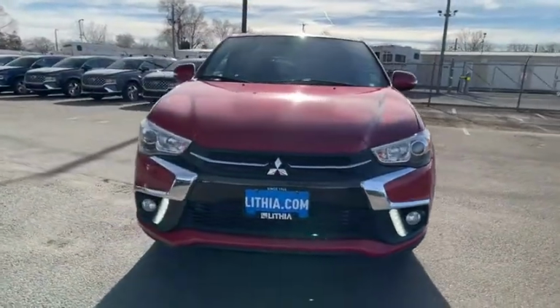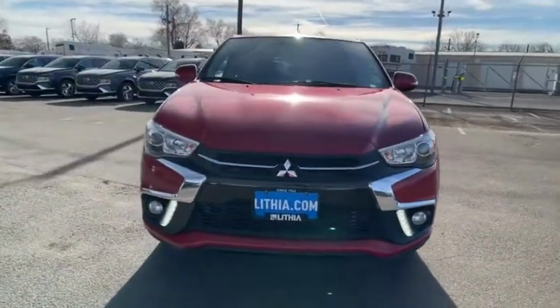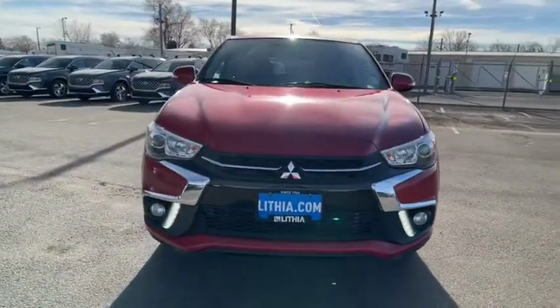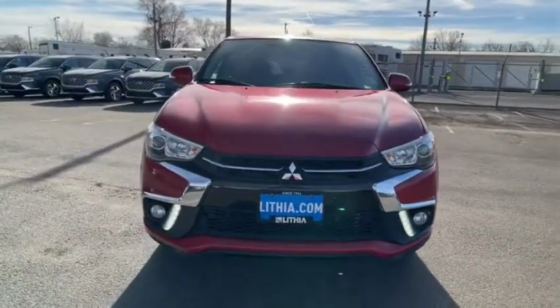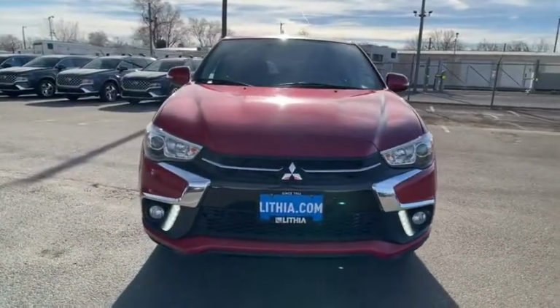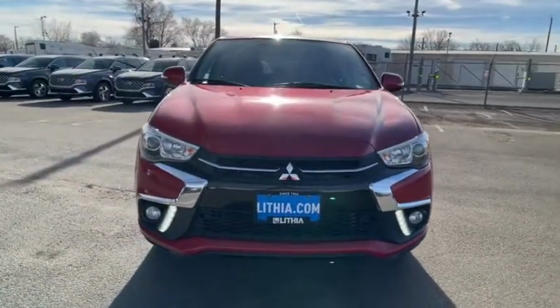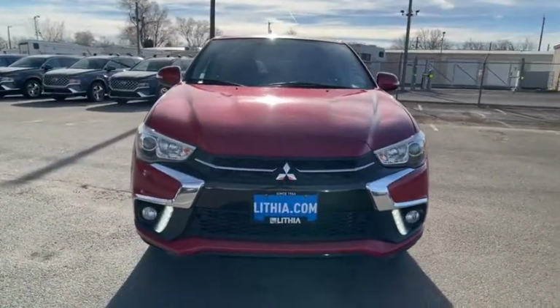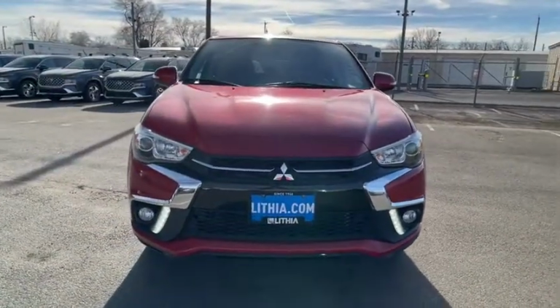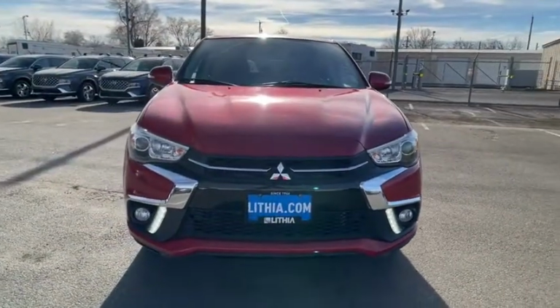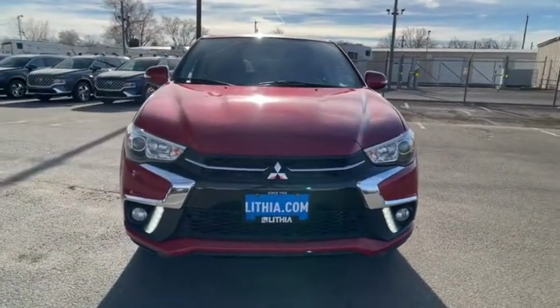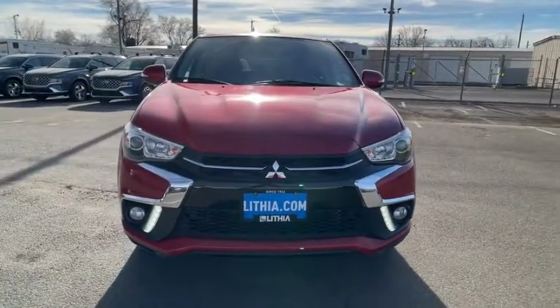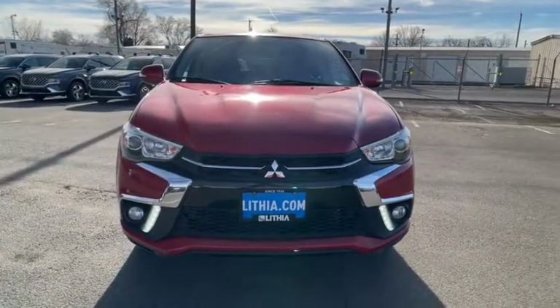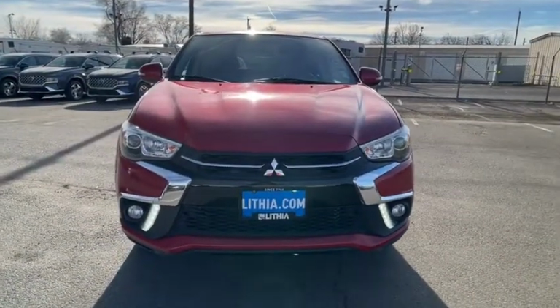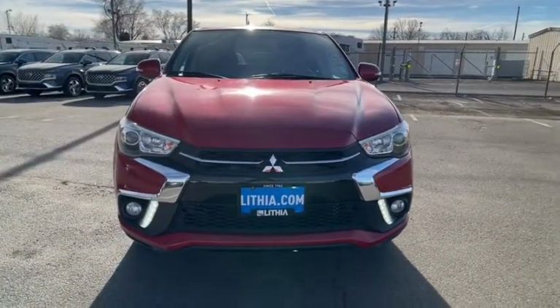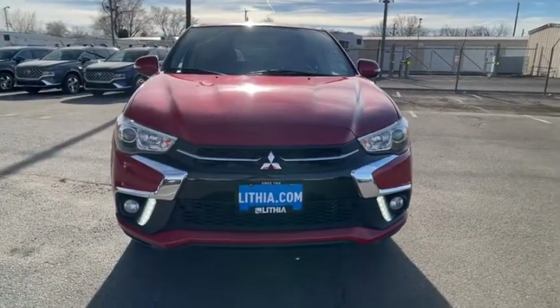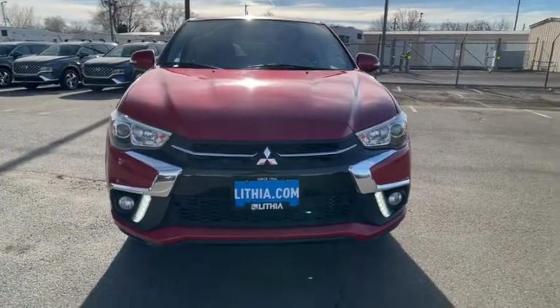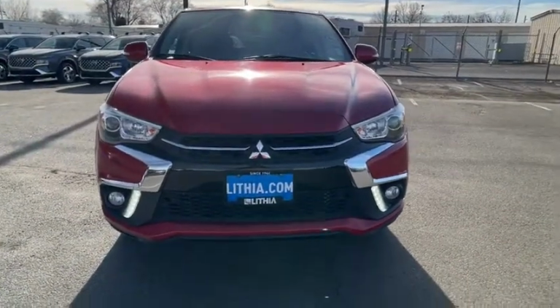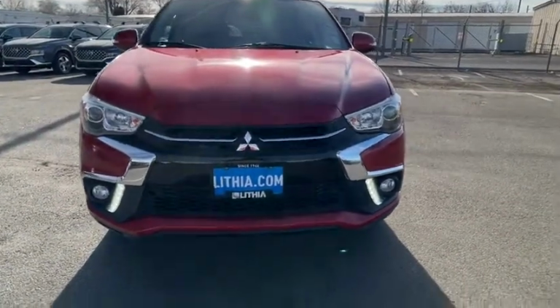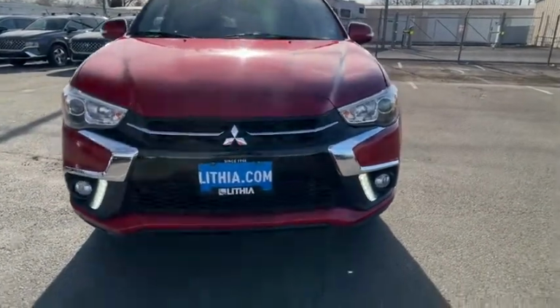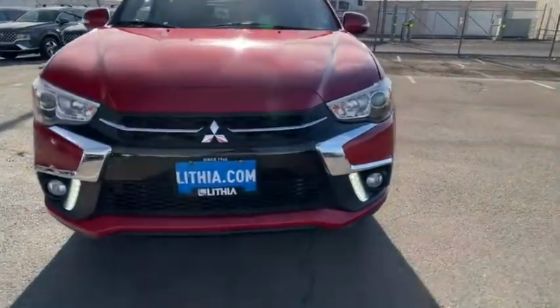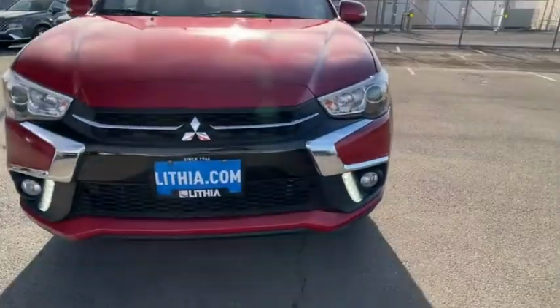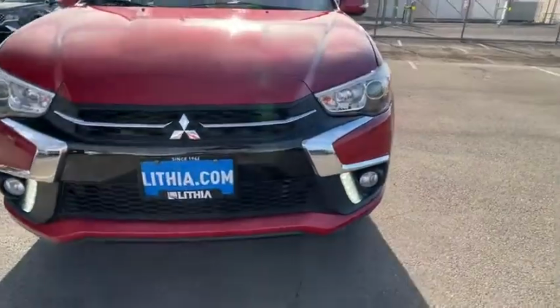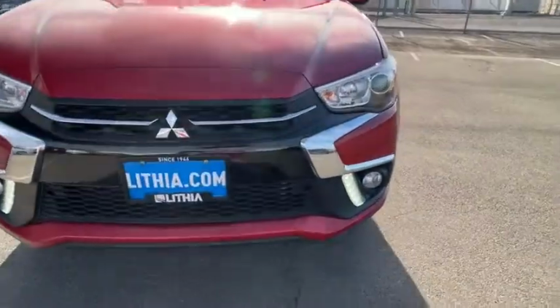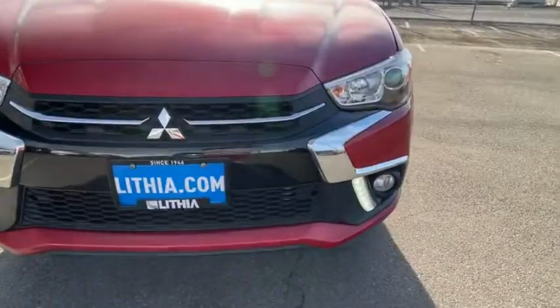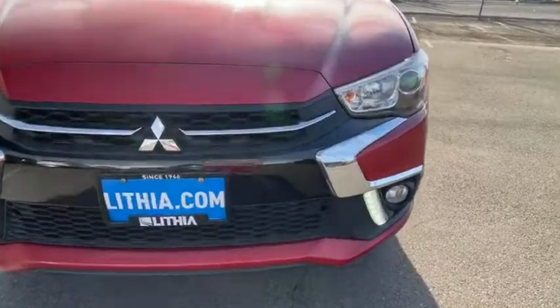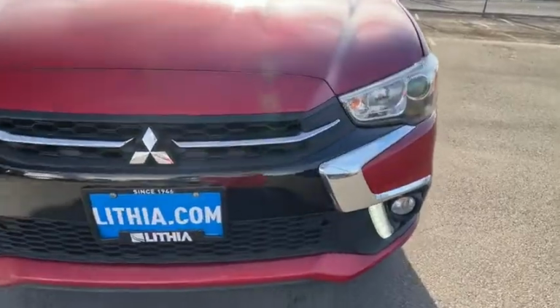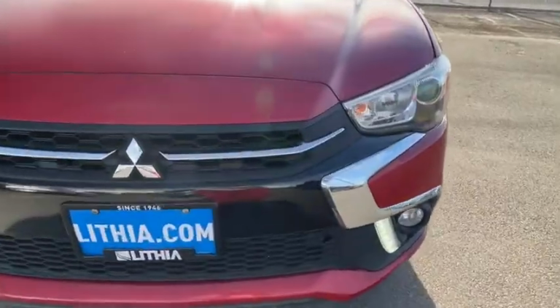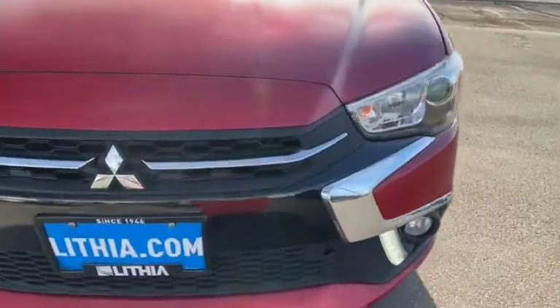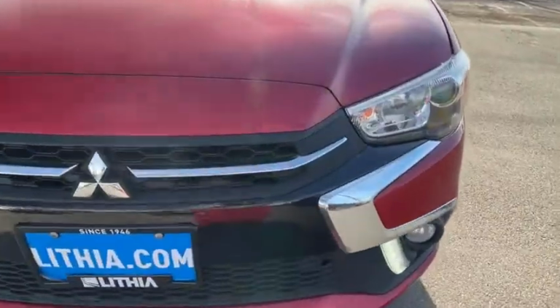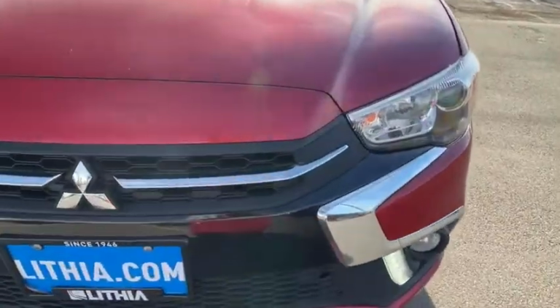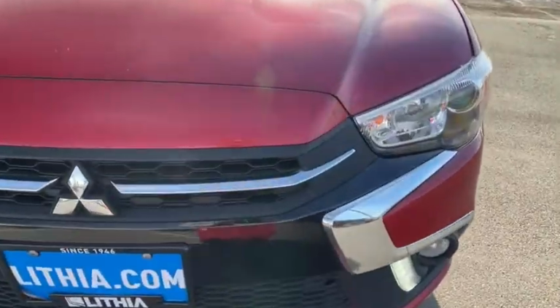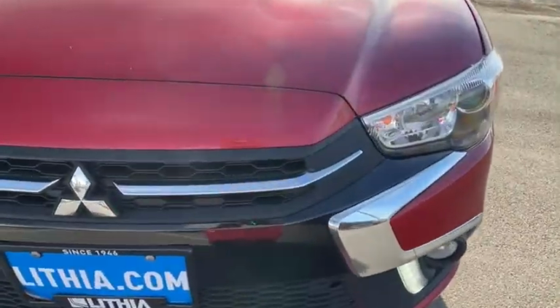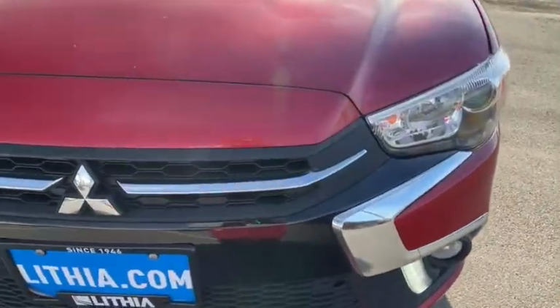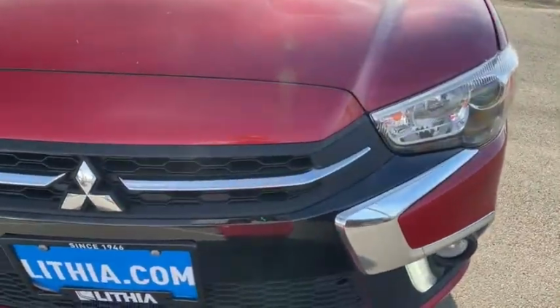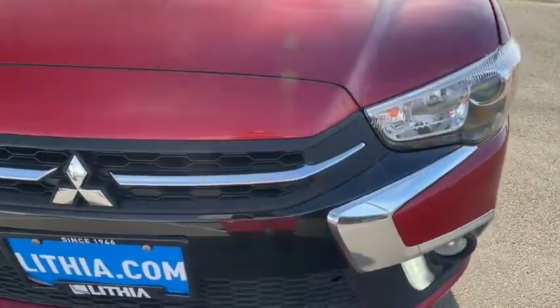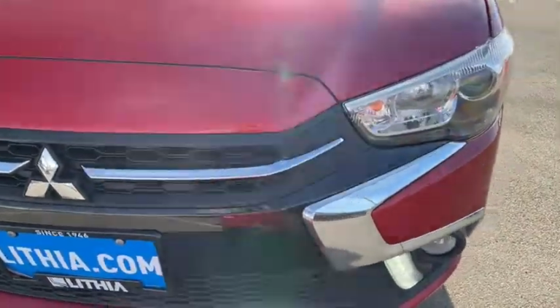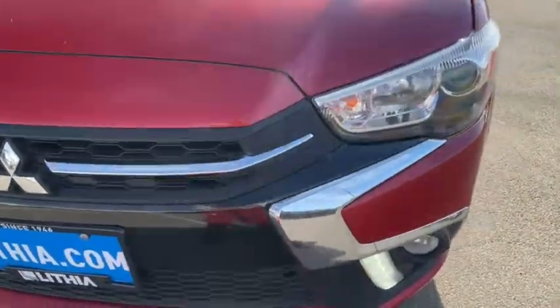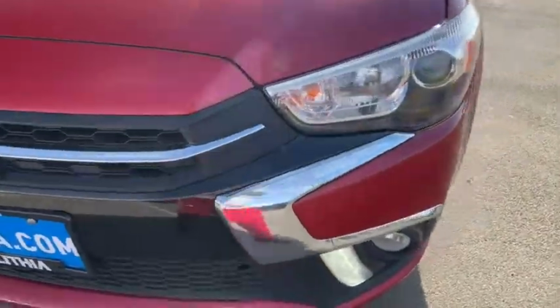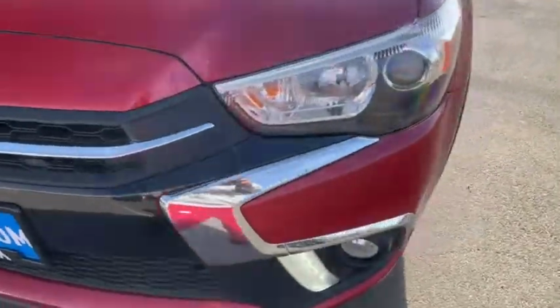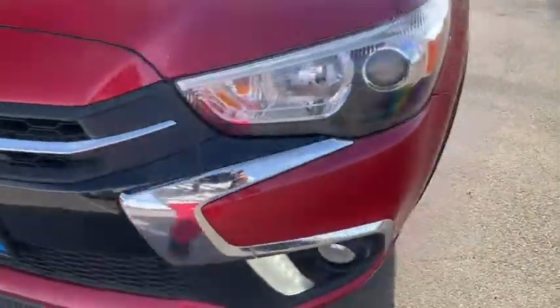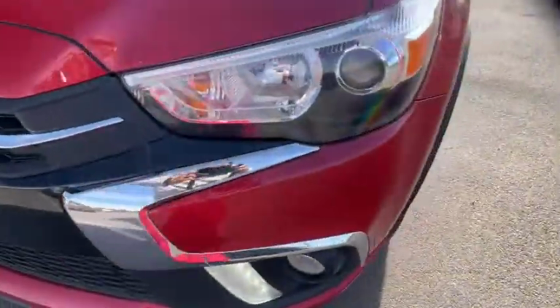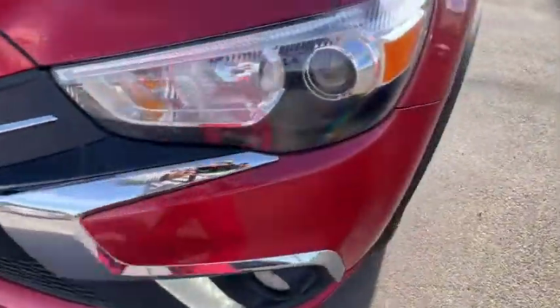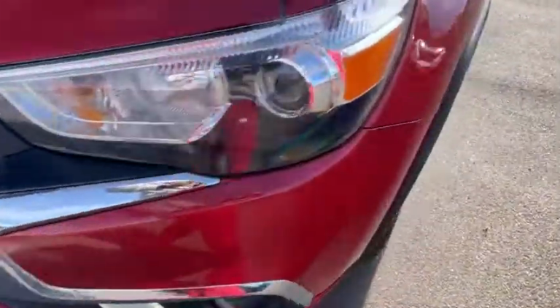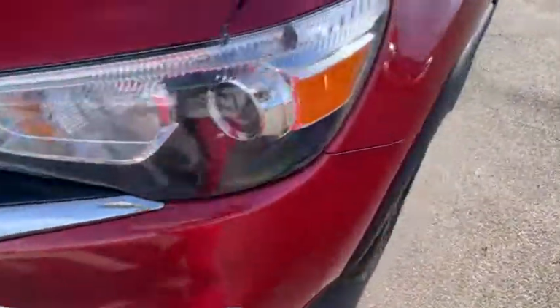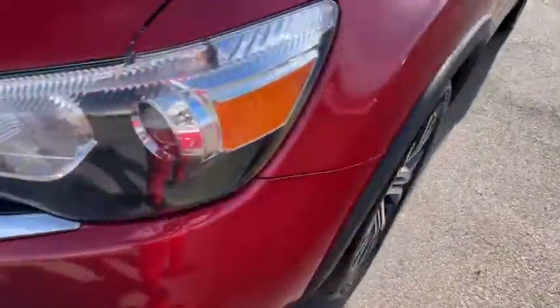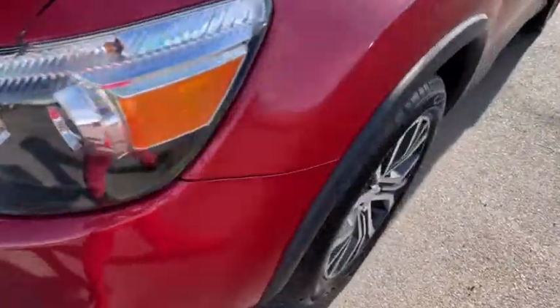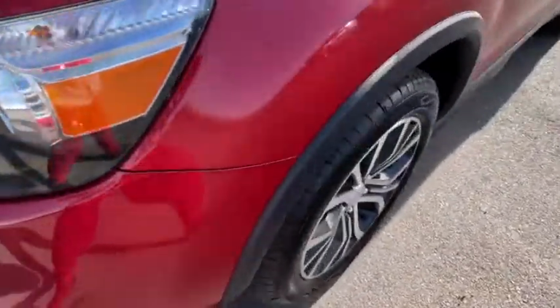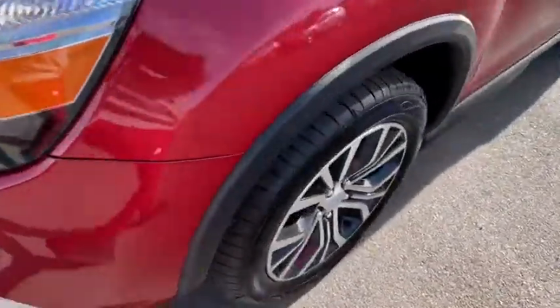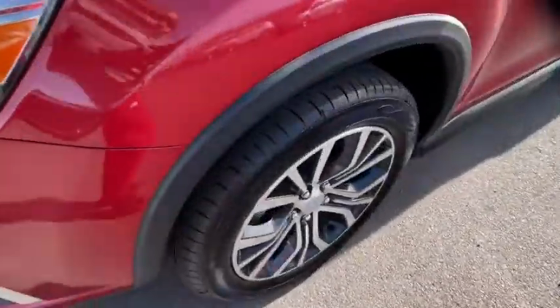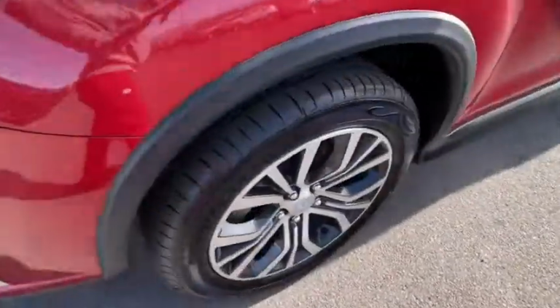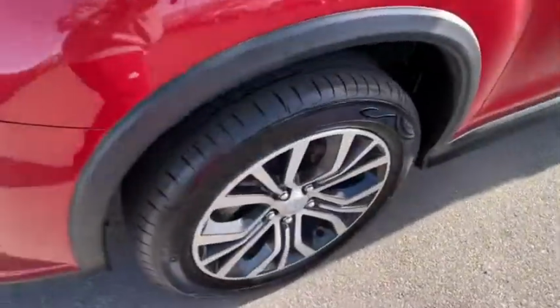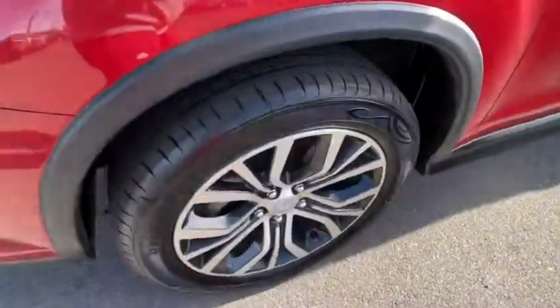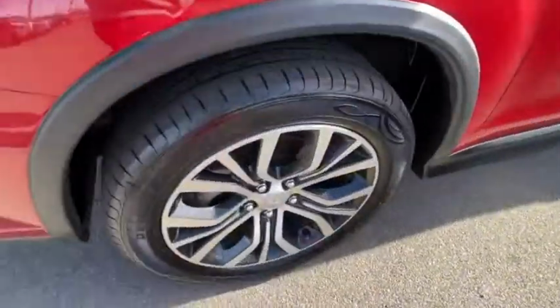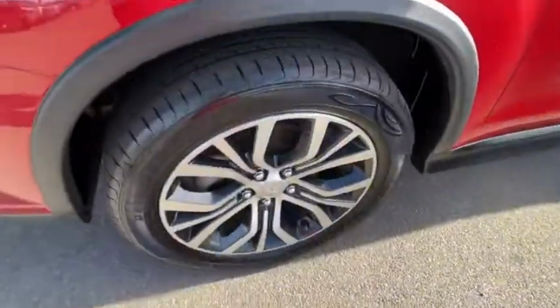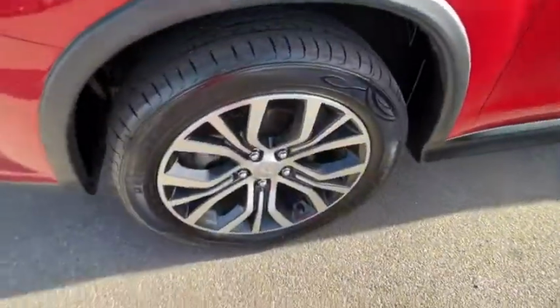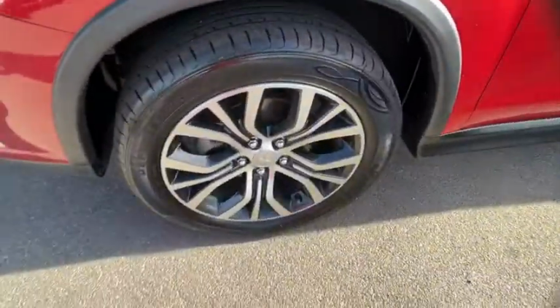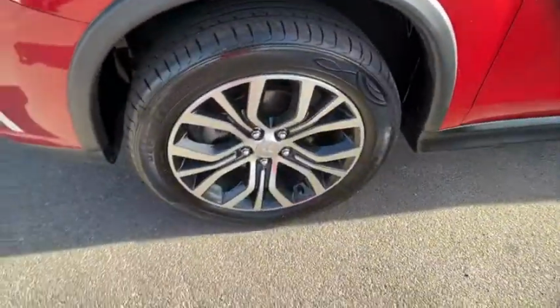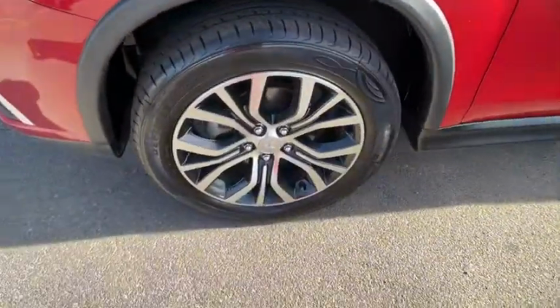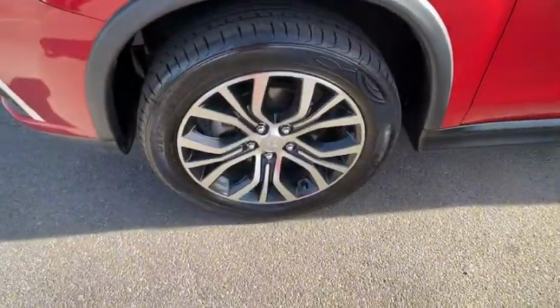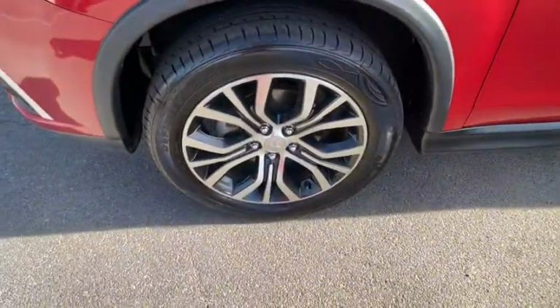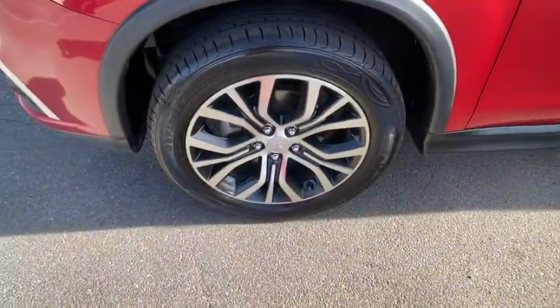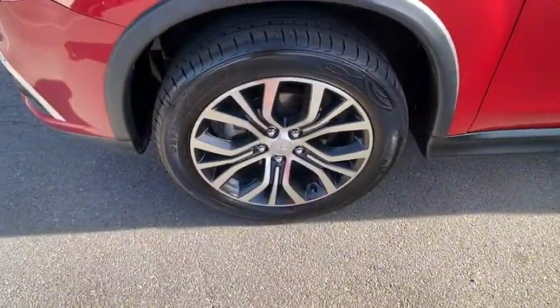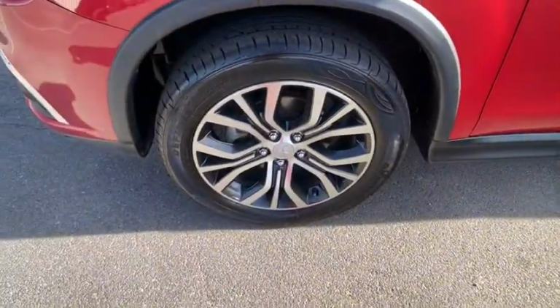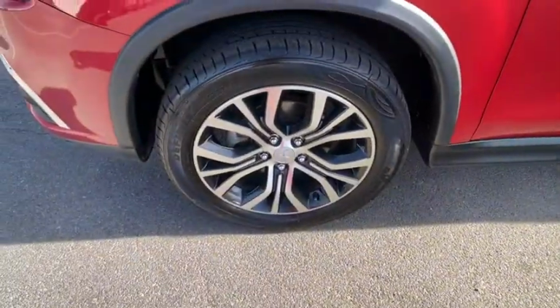four-wheel drive, keyless entry, Bluetooth, leather-wrapped steering wheel, adjustable steering wheel, power steering, ABS four-wheel.